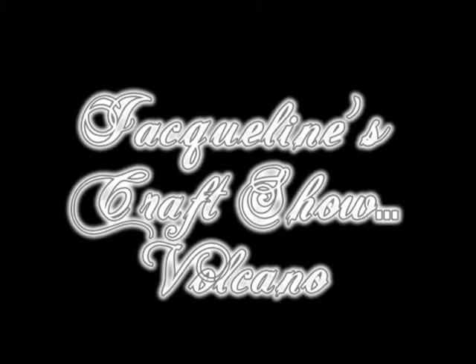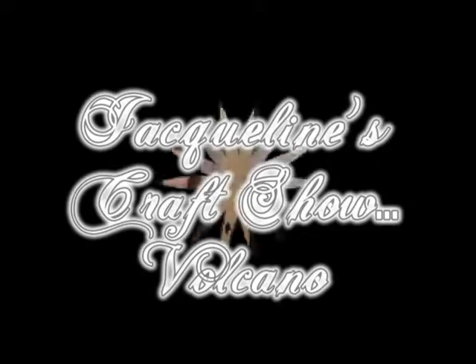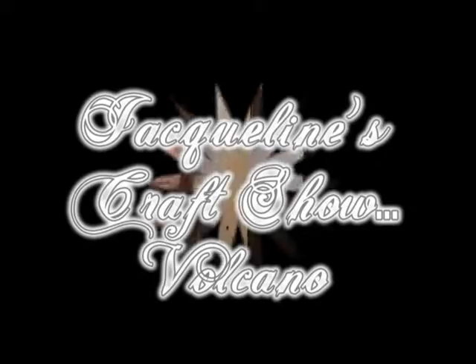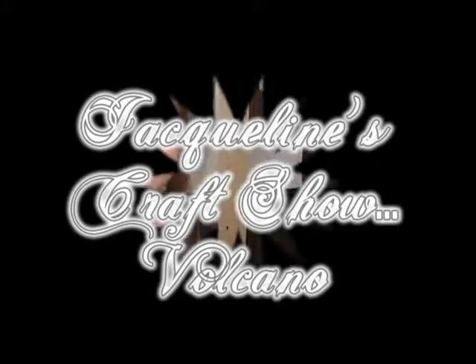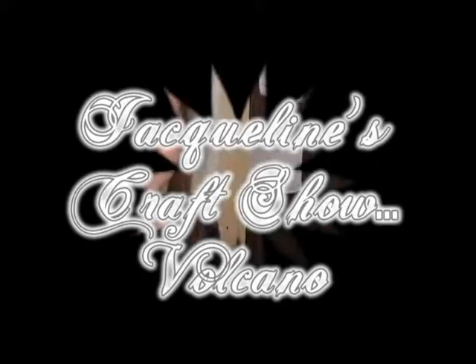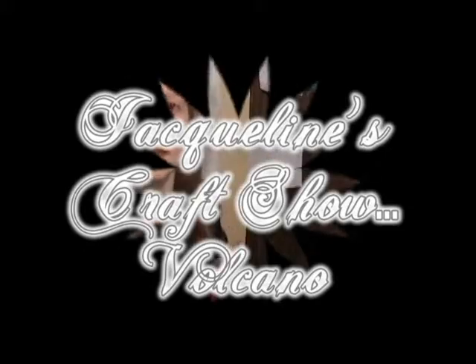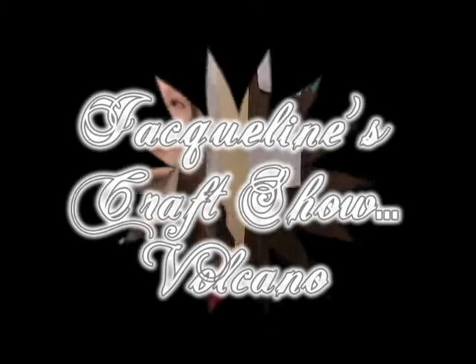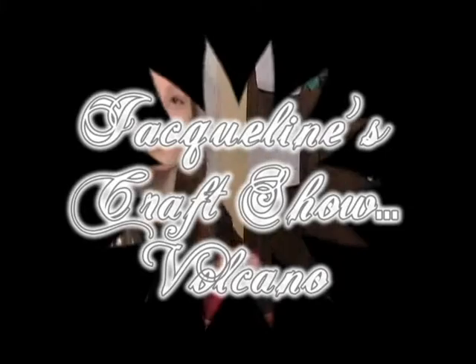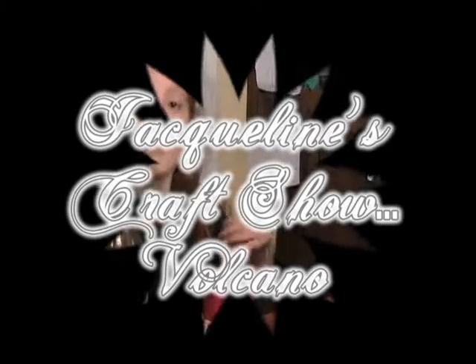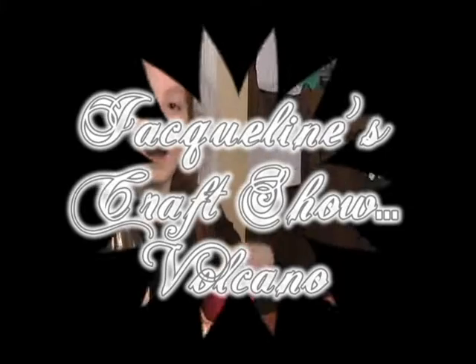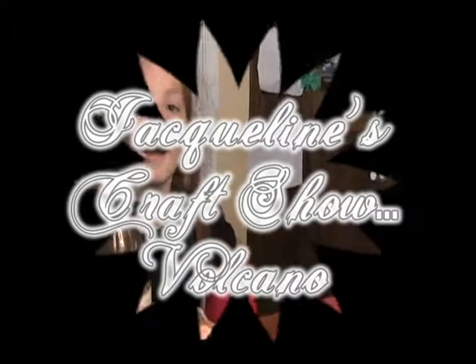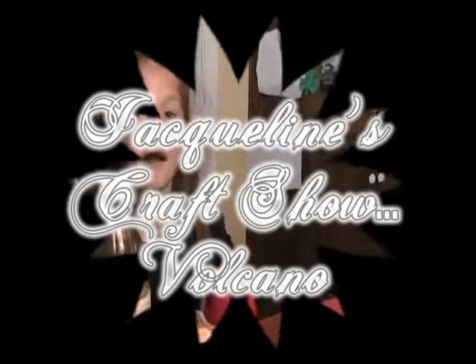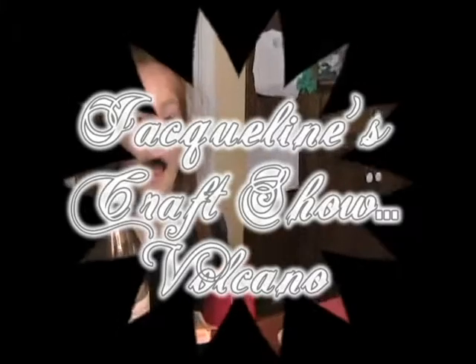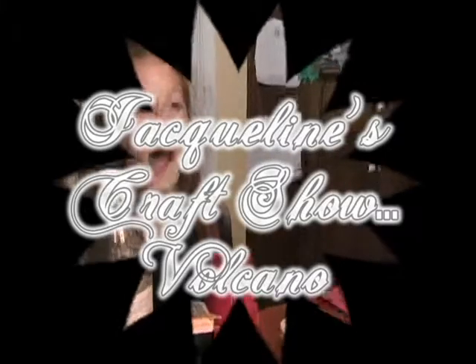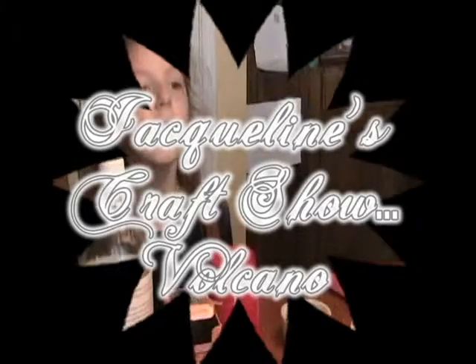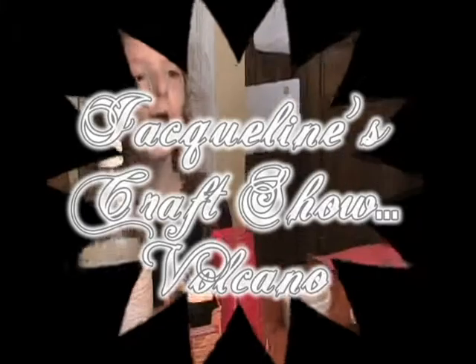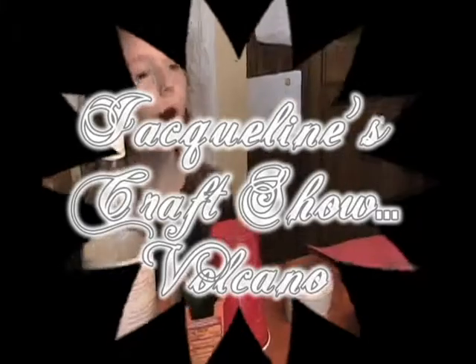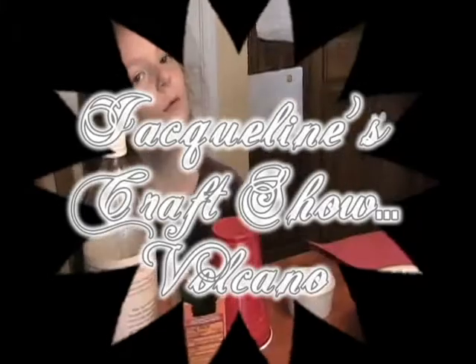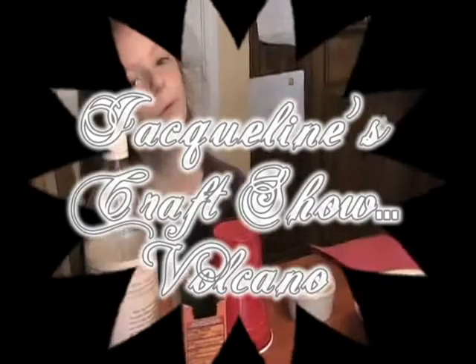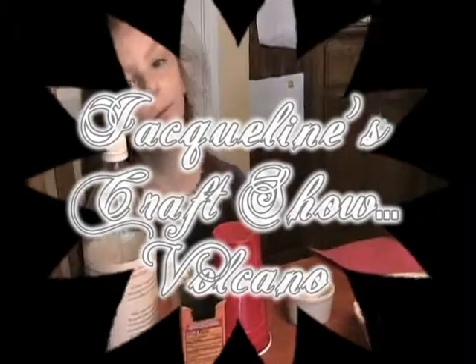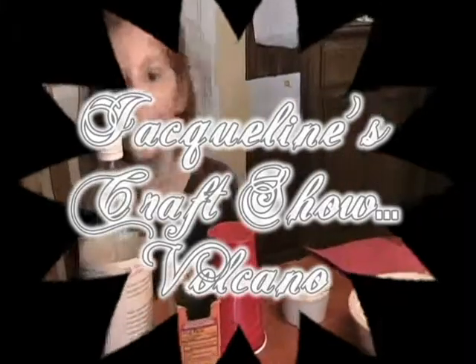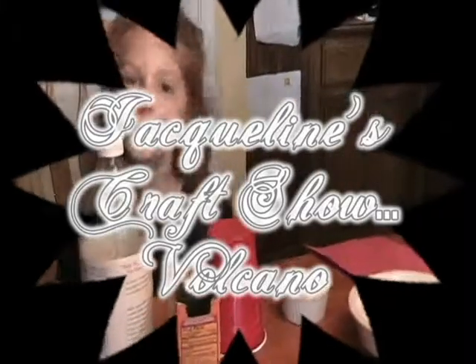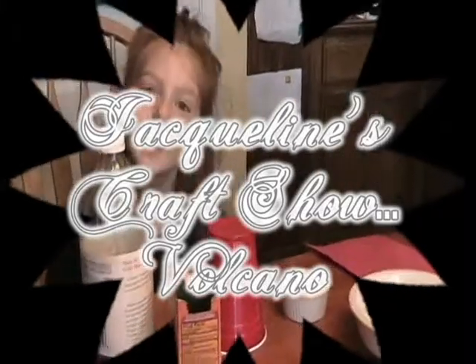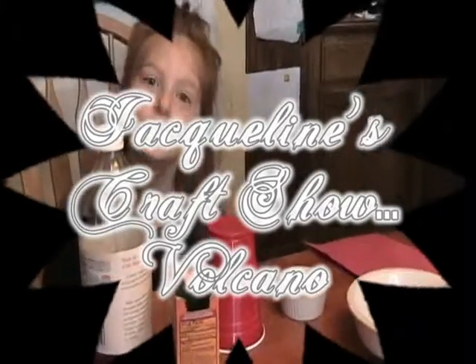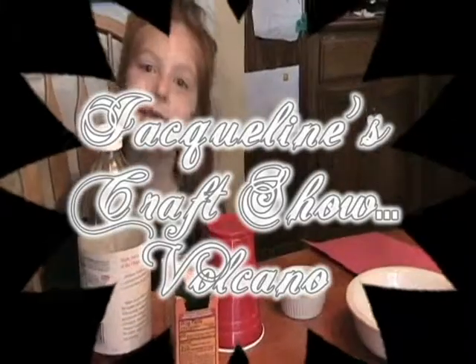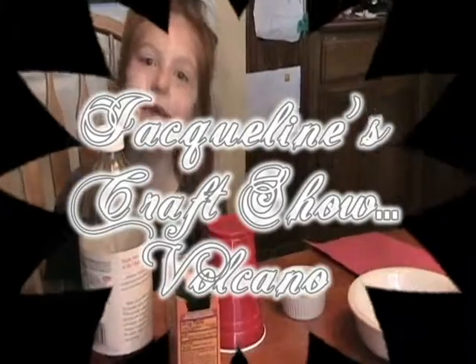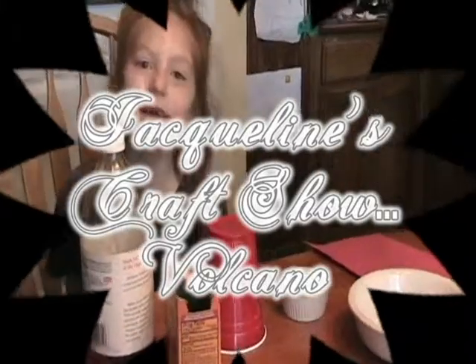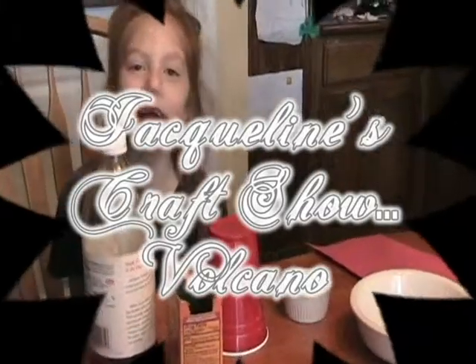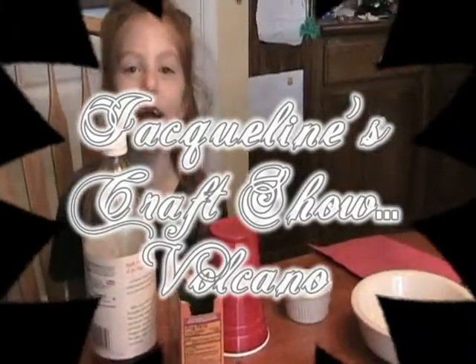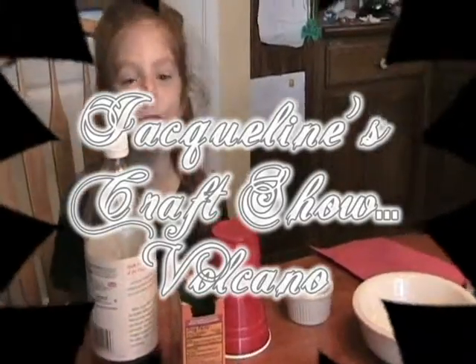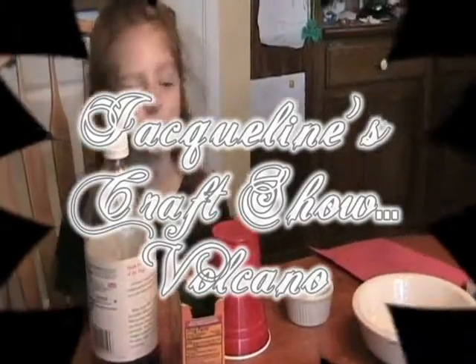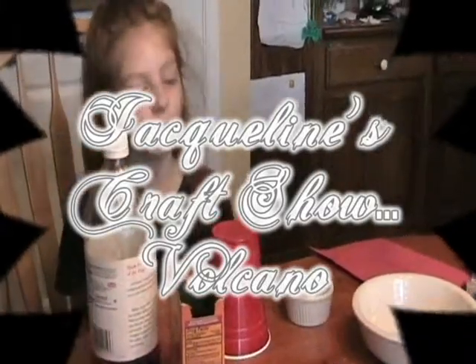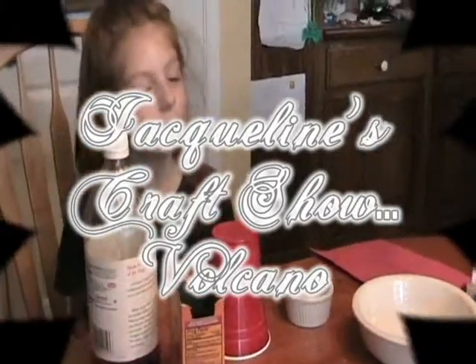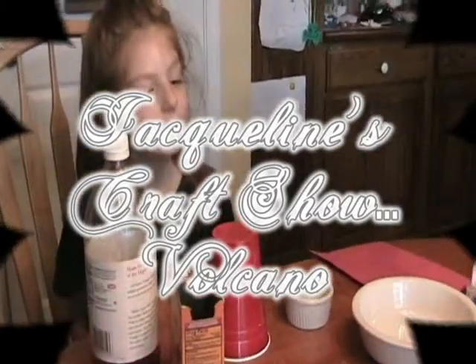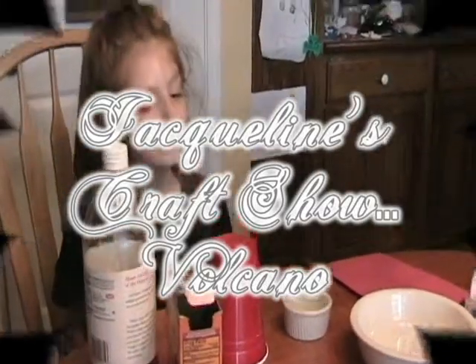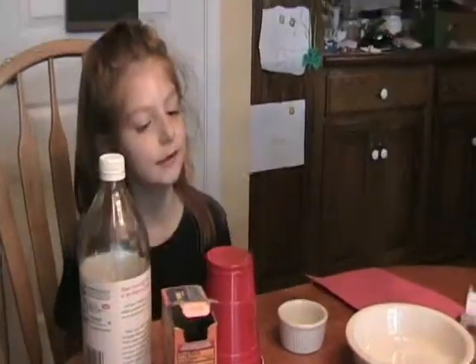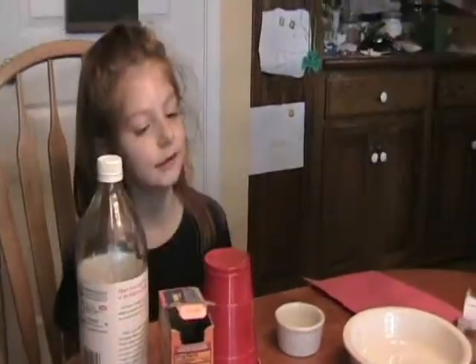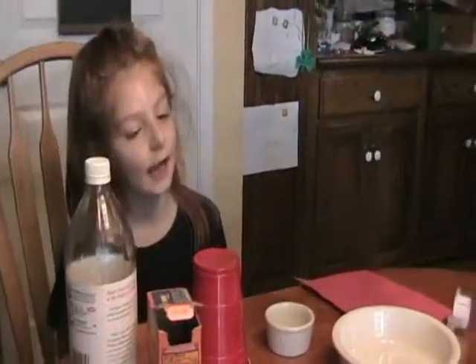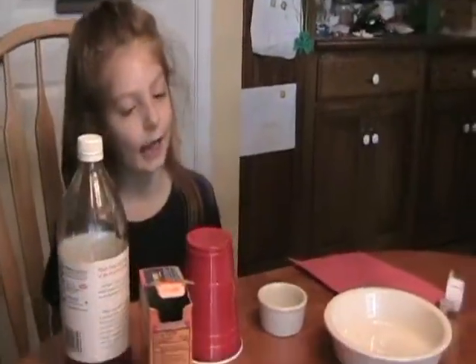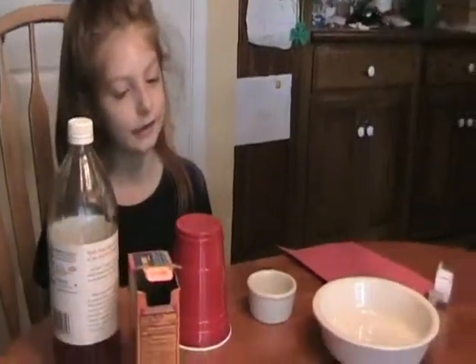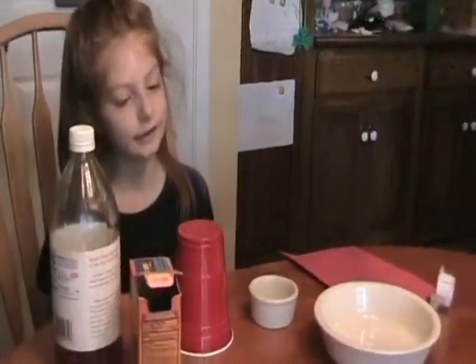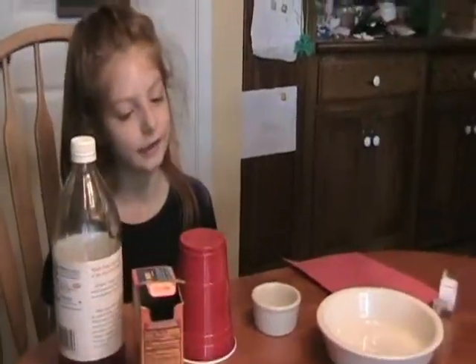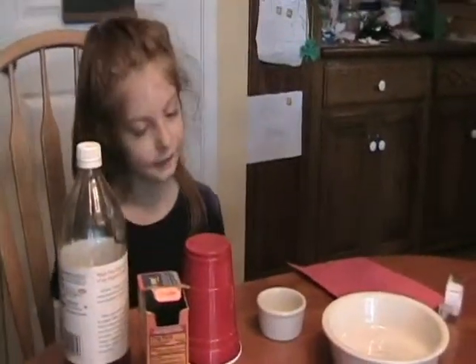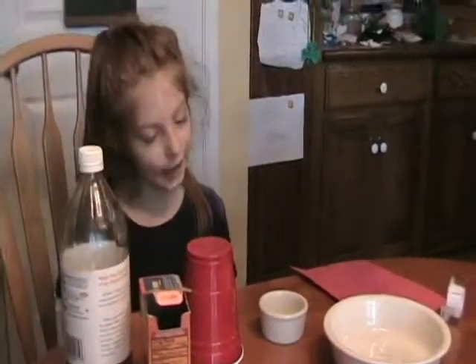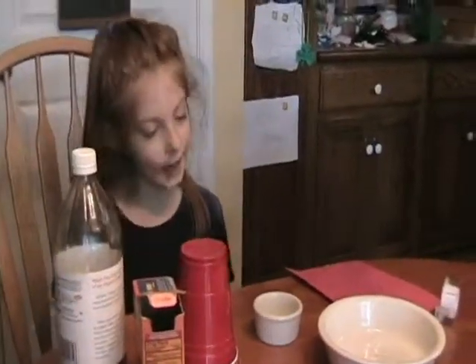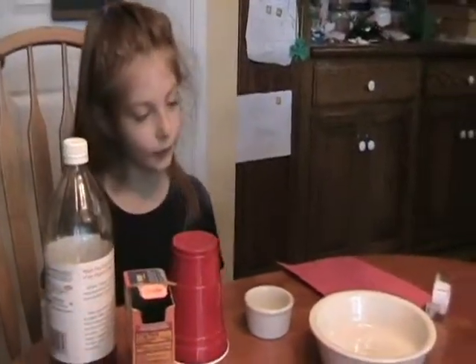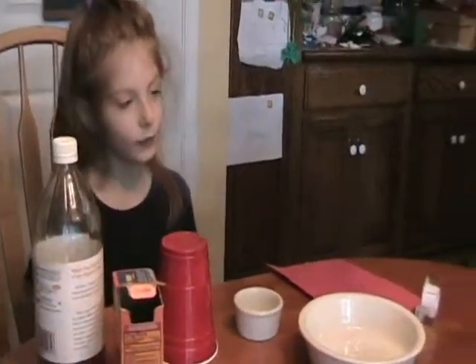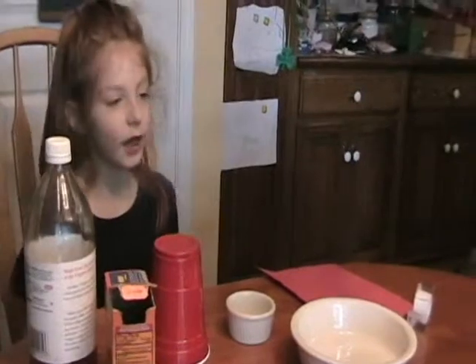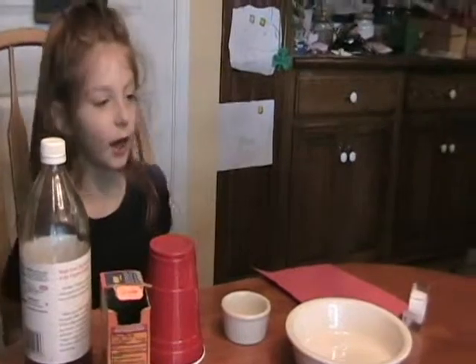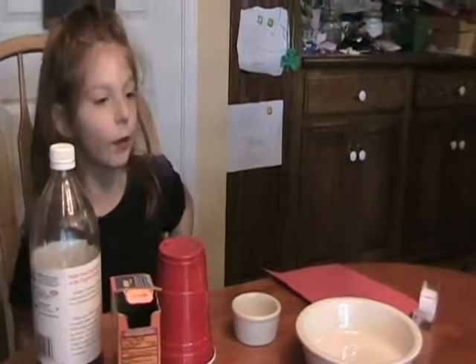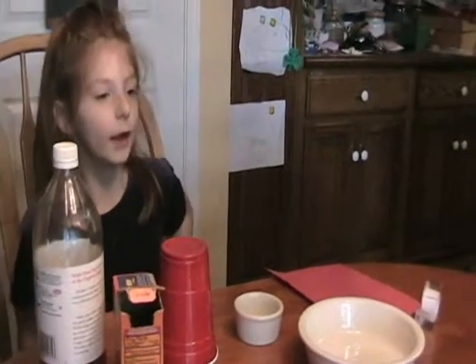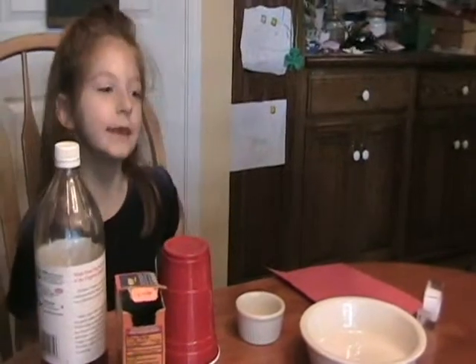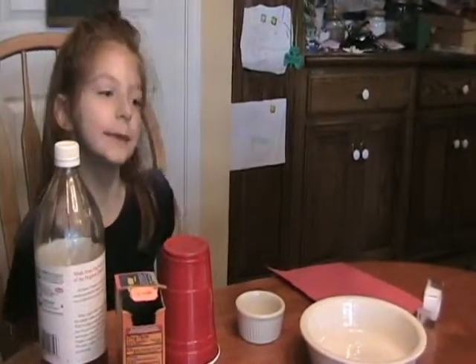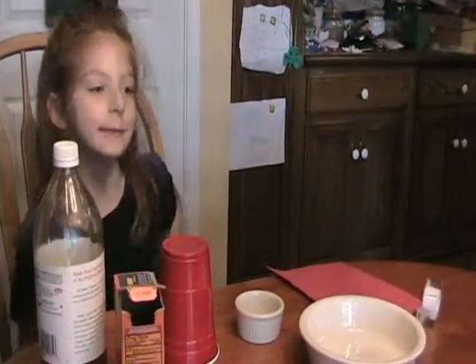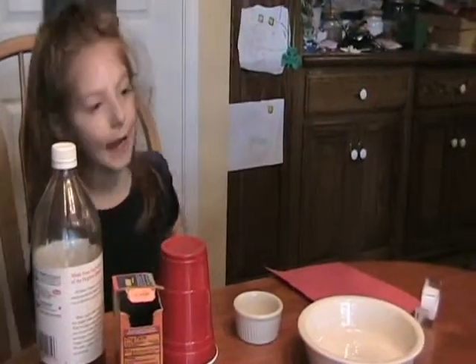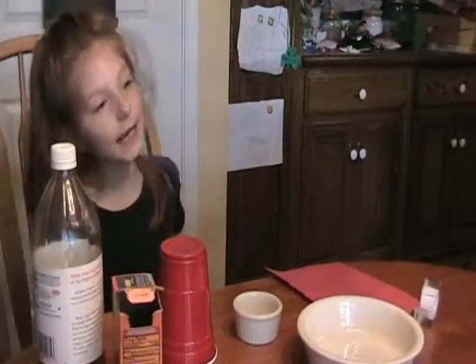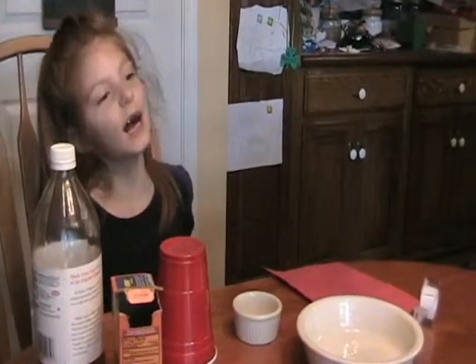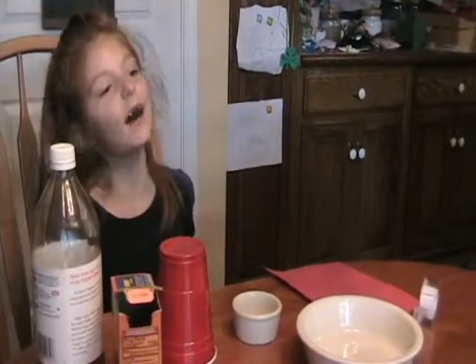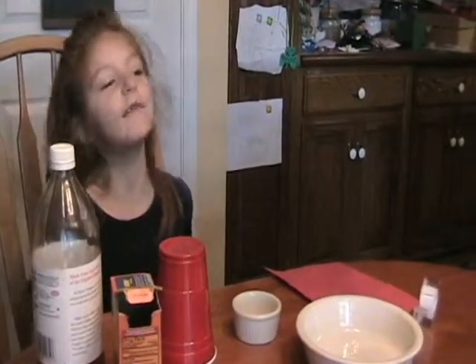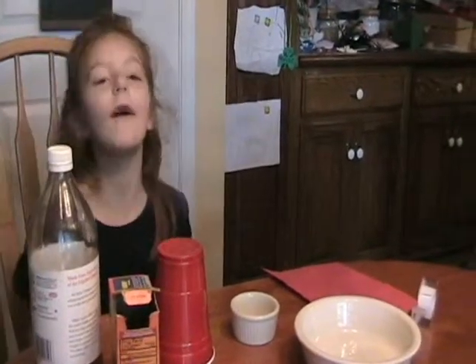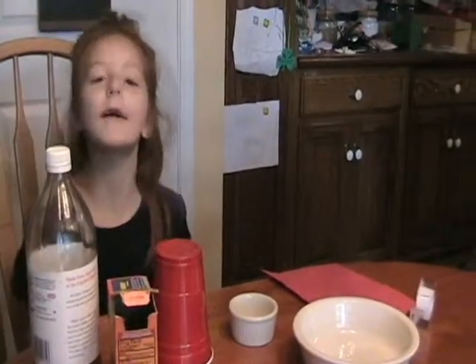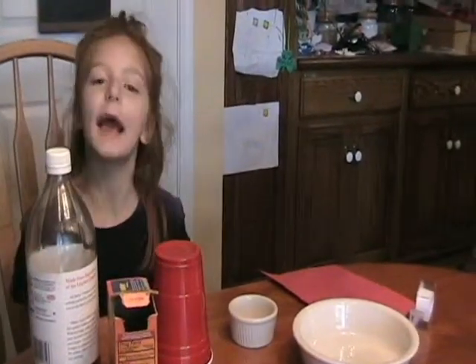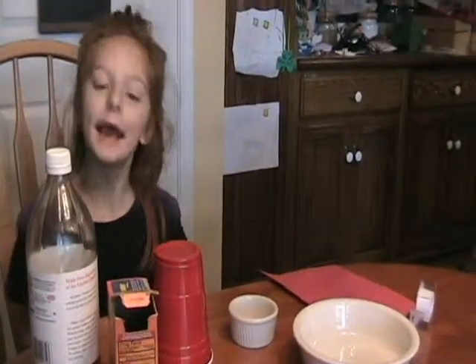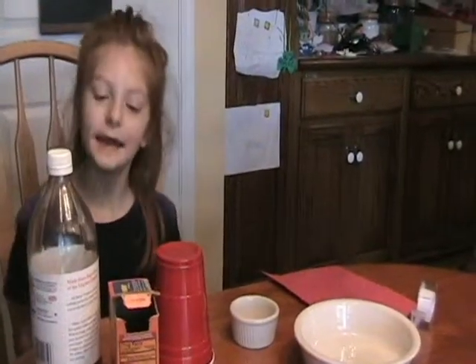Well, hello! Welcome to the Craft Show! And today we are going to make a volcano.